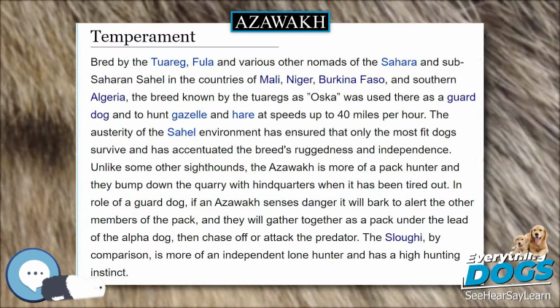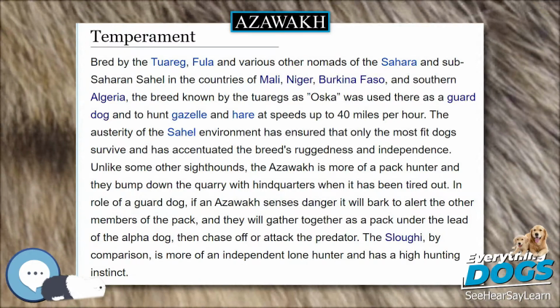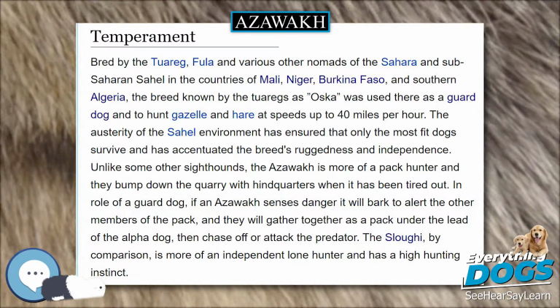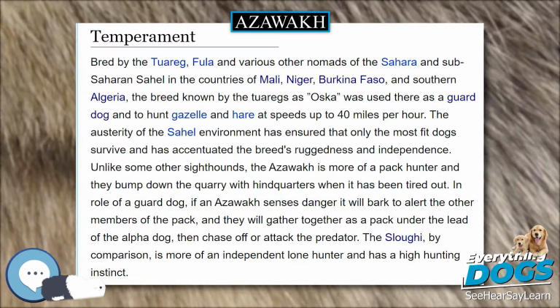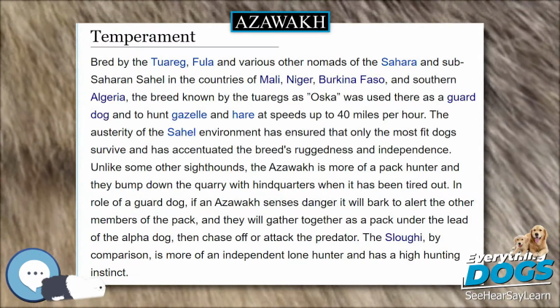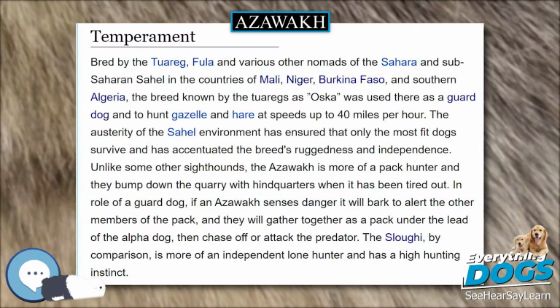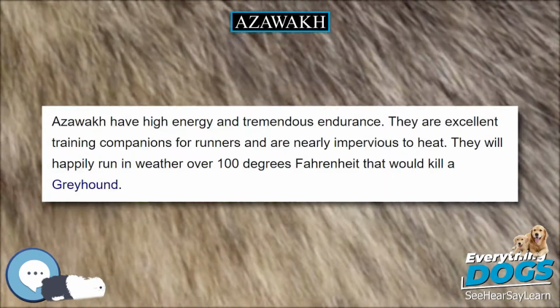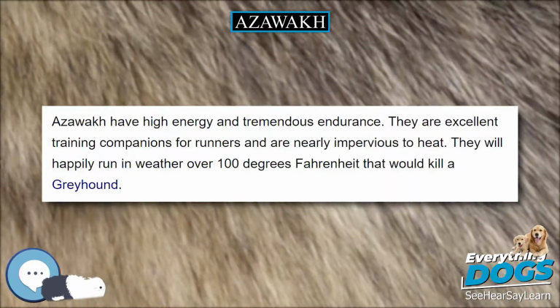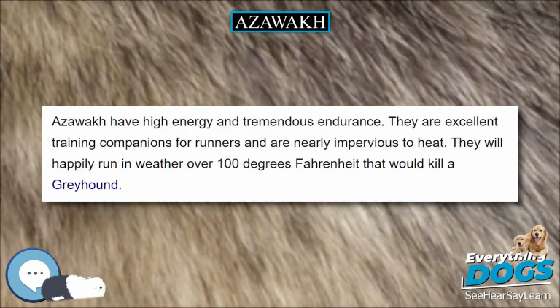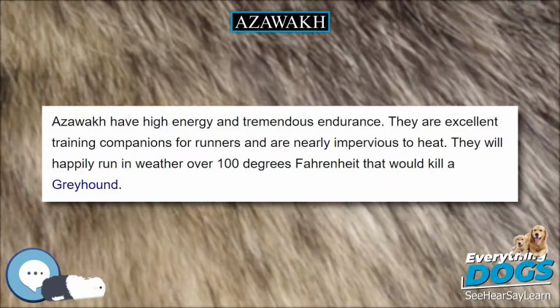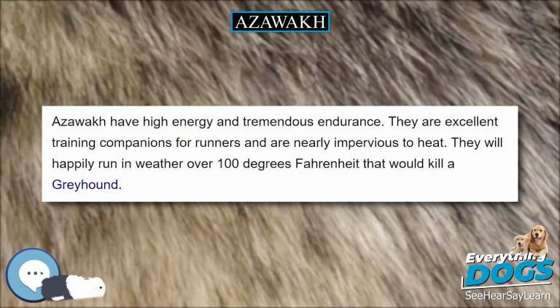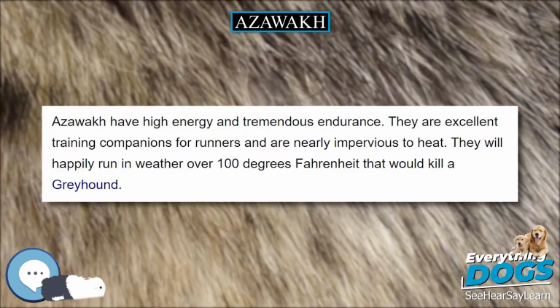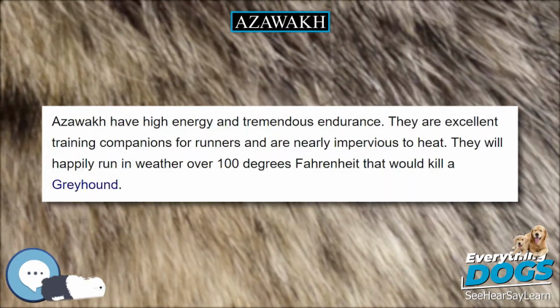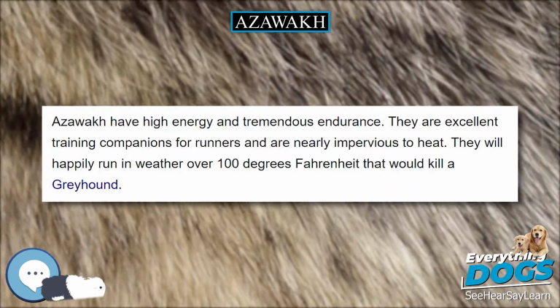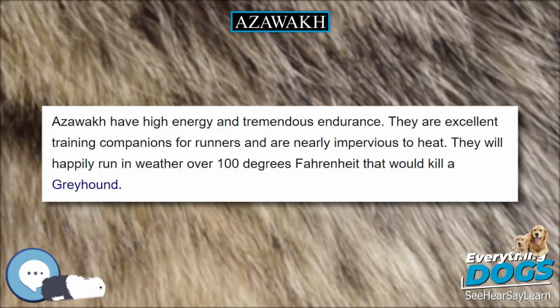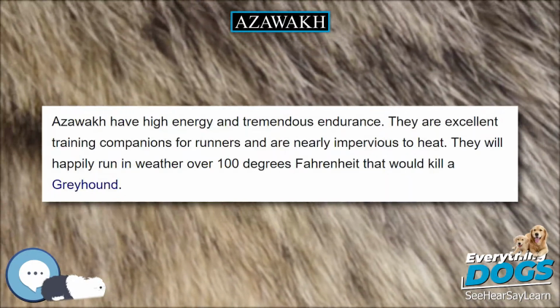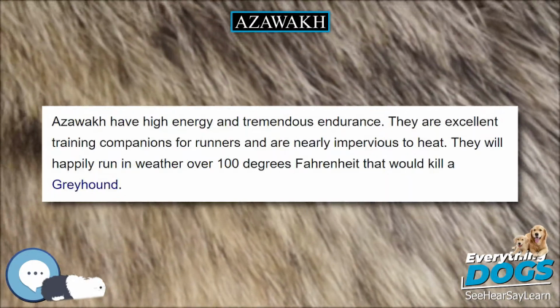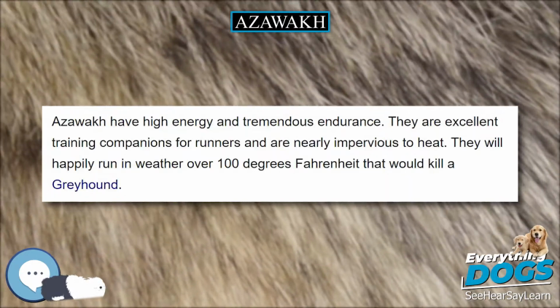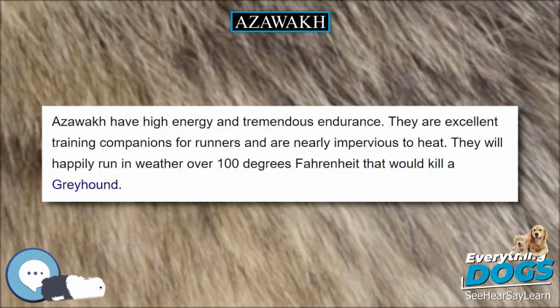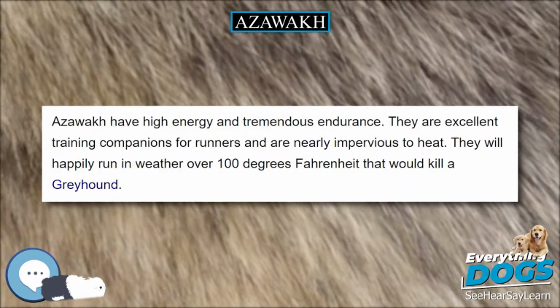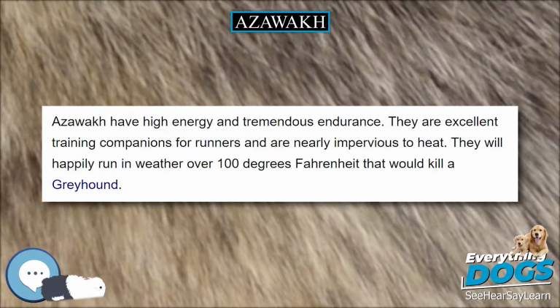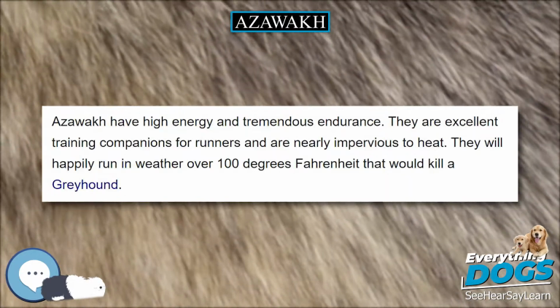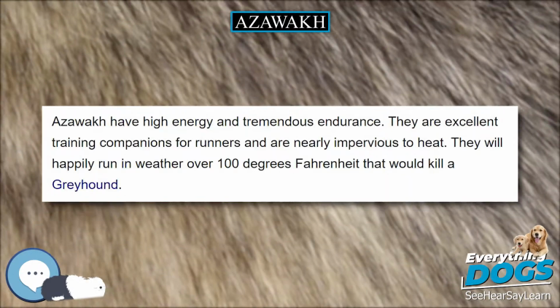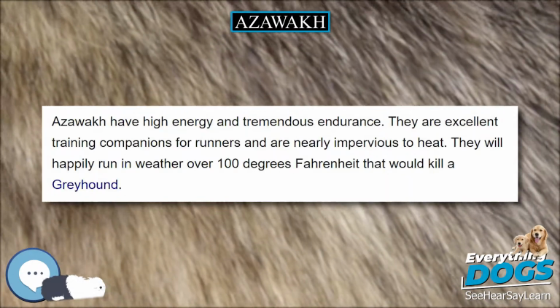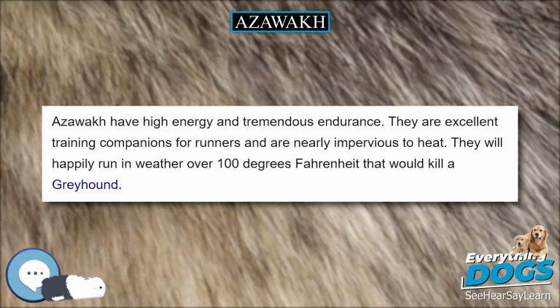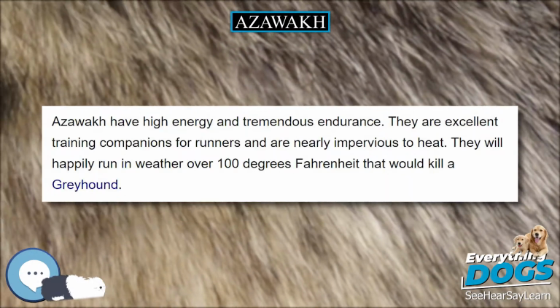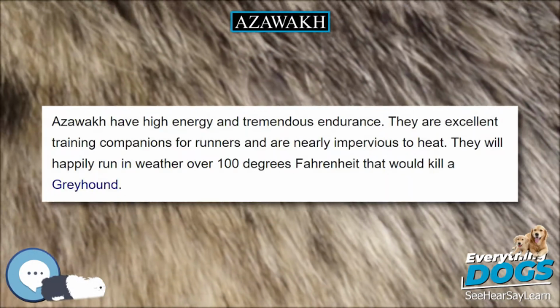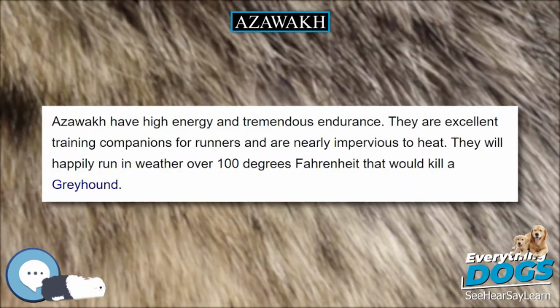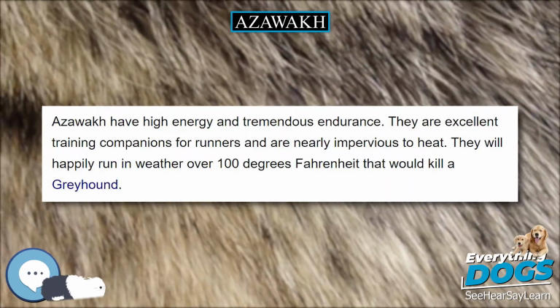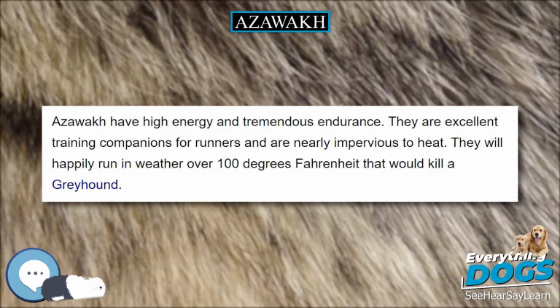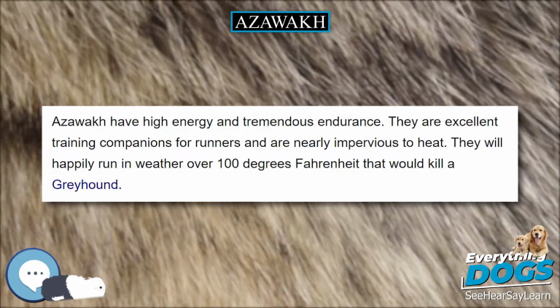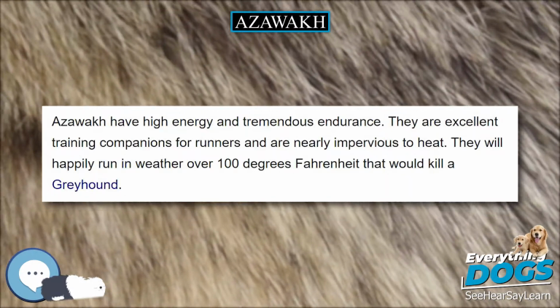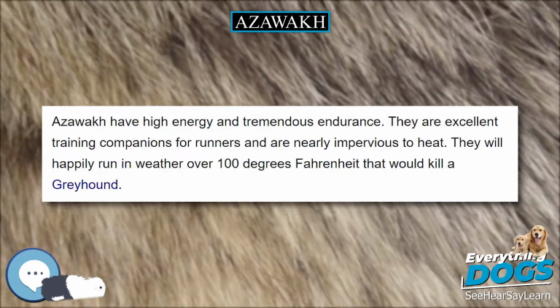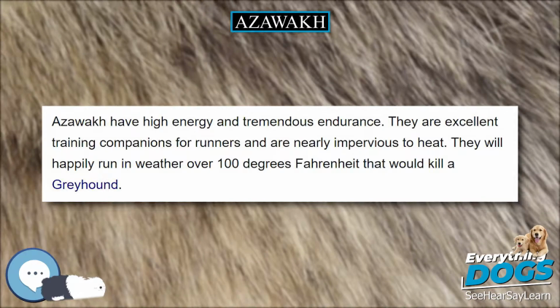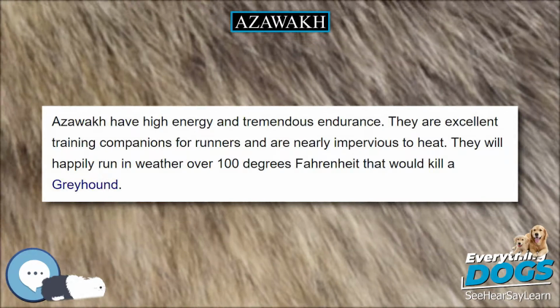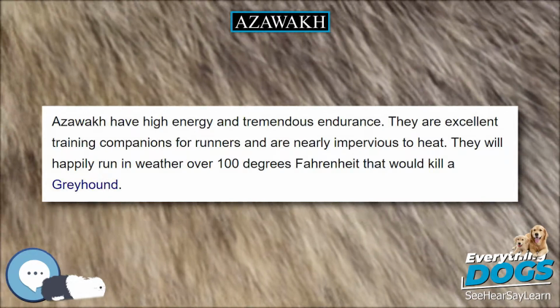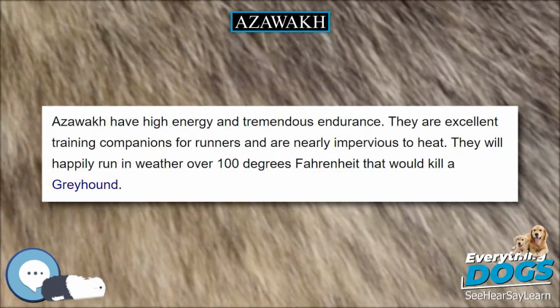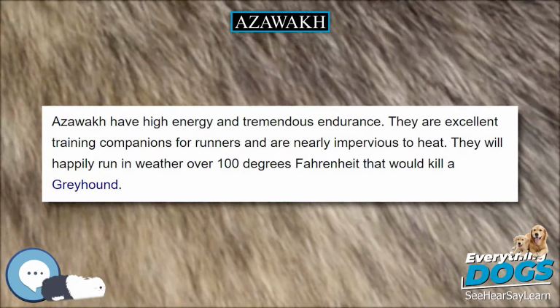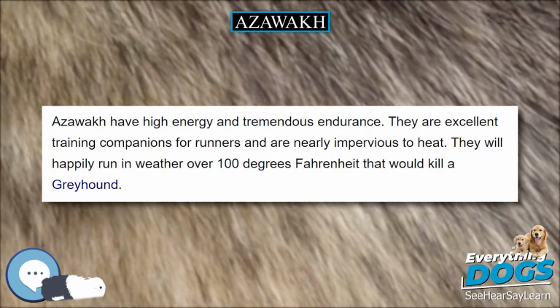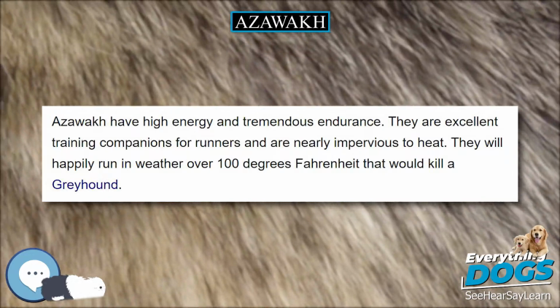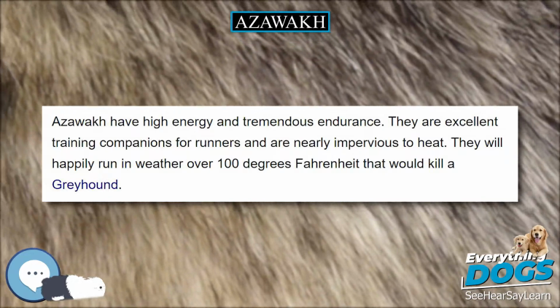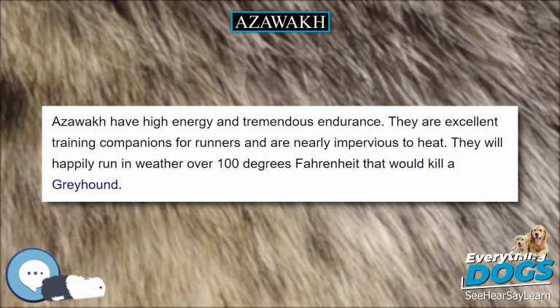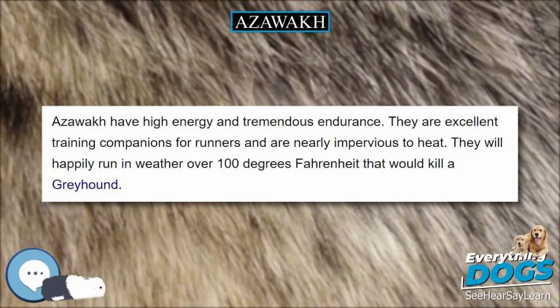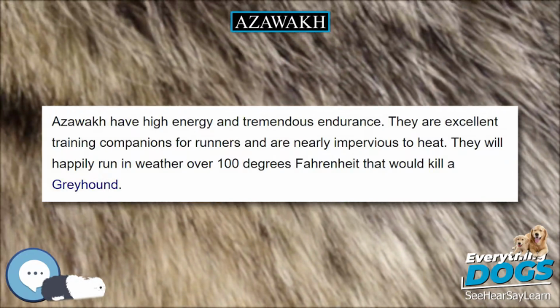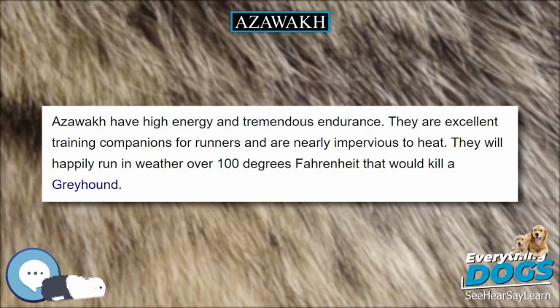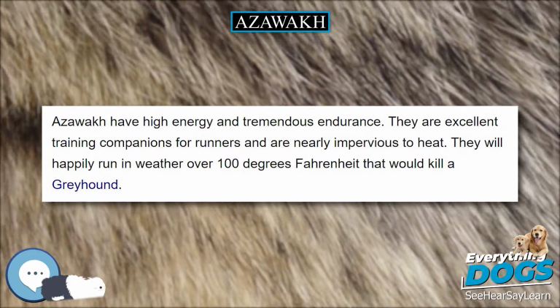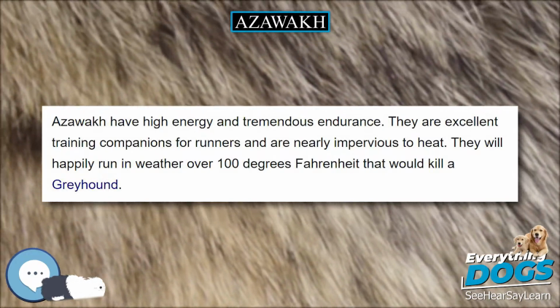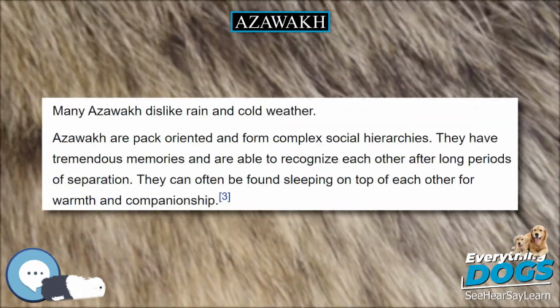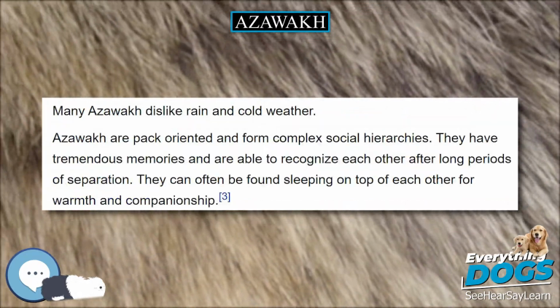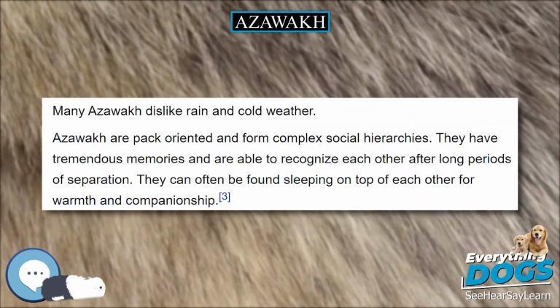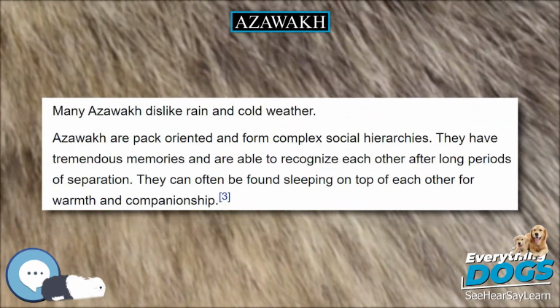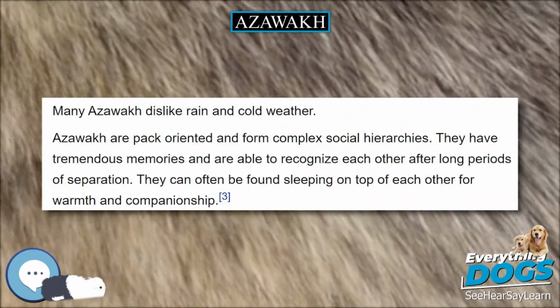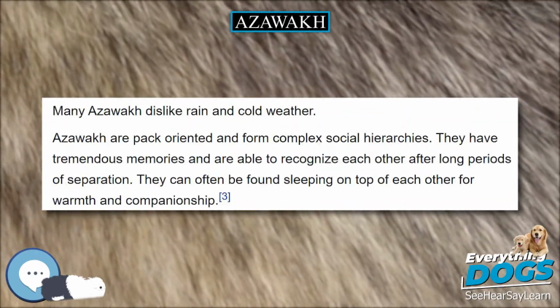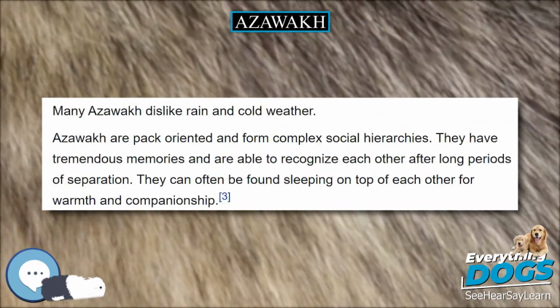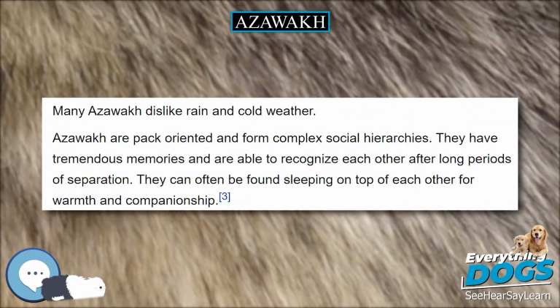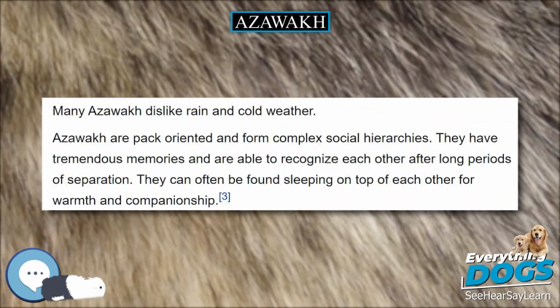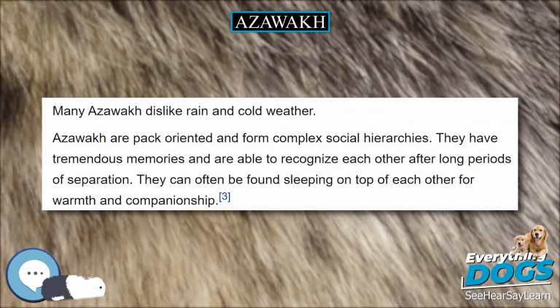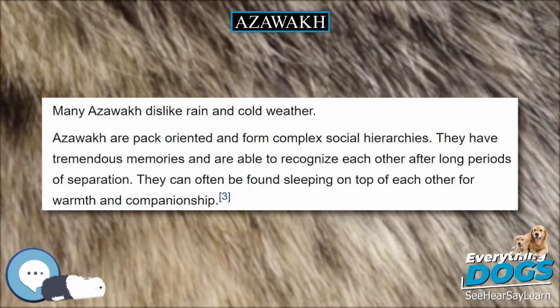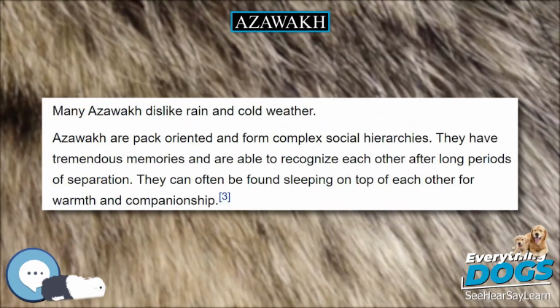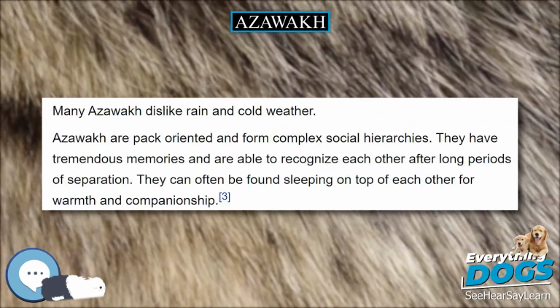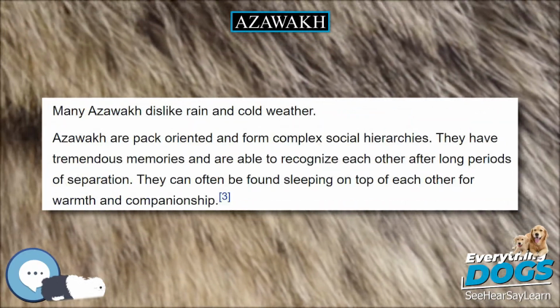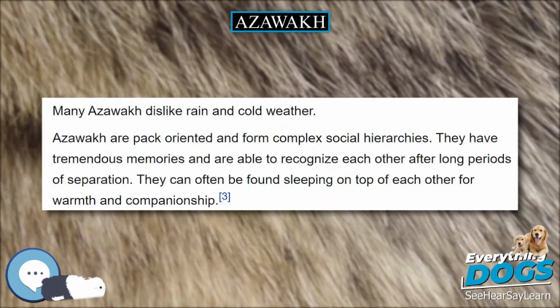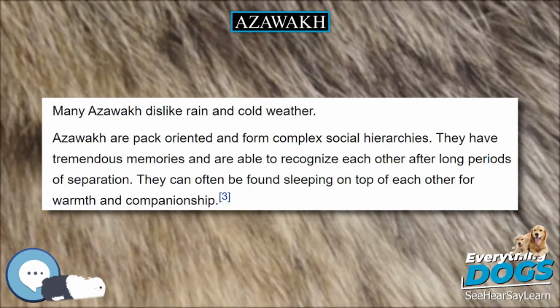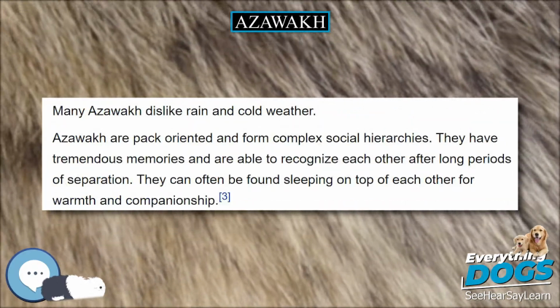Its bone structure shows clearly through the skin and musculature. Its muscles are dry, meaning that they are quite flat, unlike the Greyhound and Whippet. In this respect it is similar in type to the Saluki.